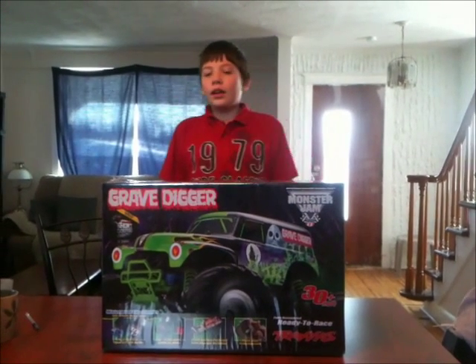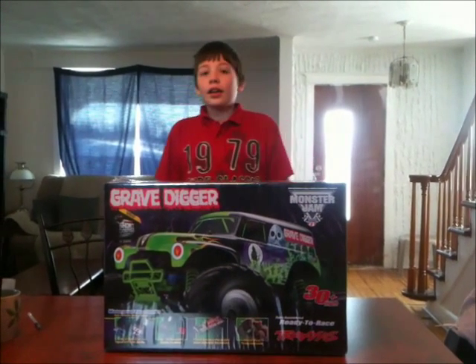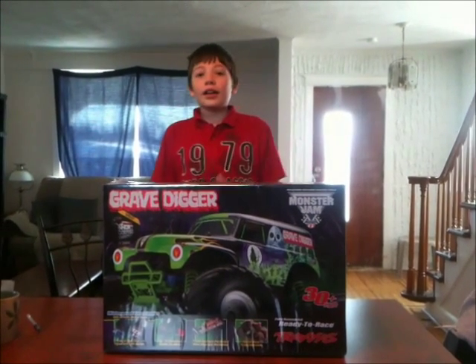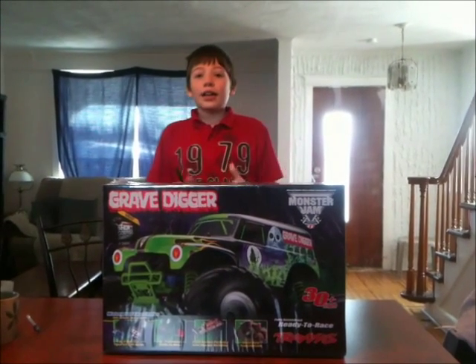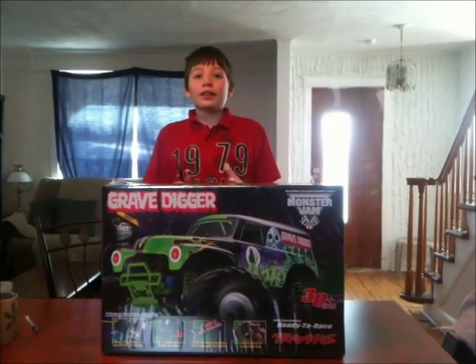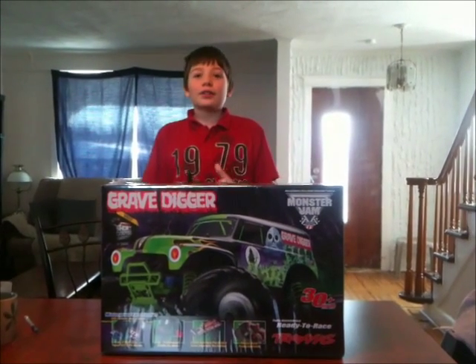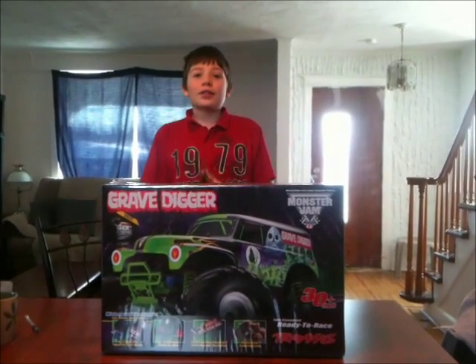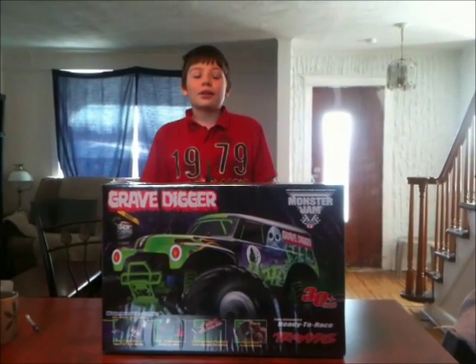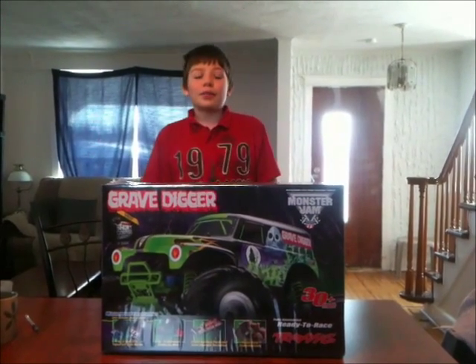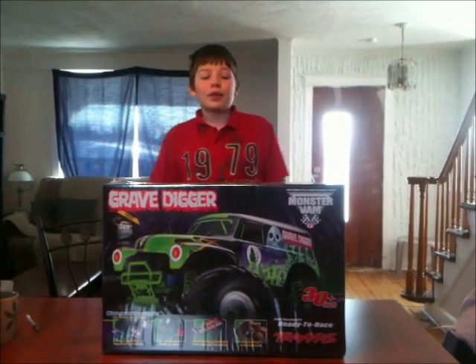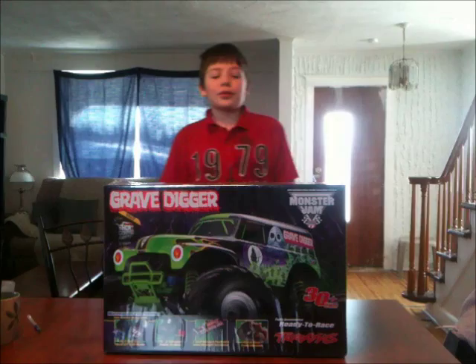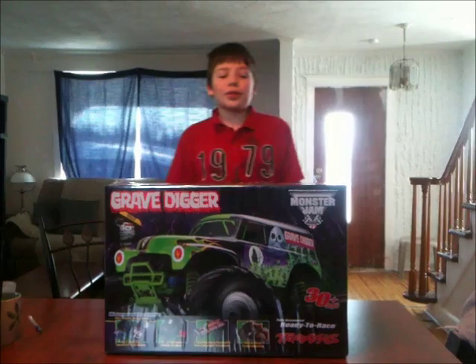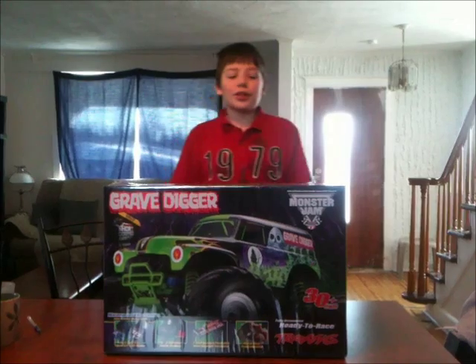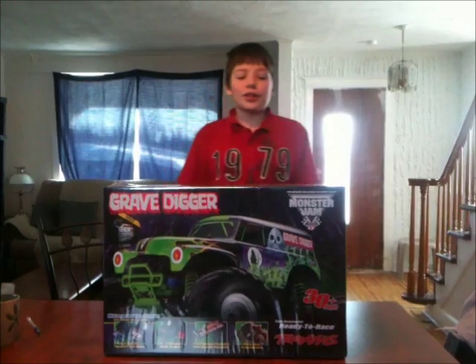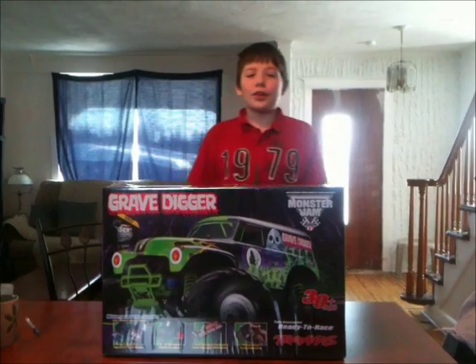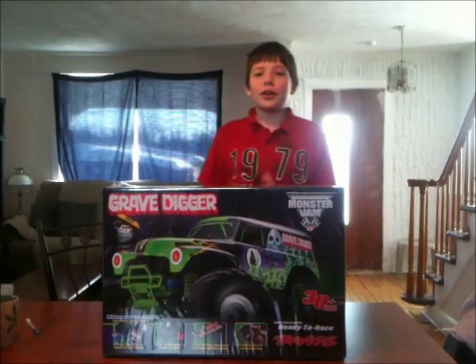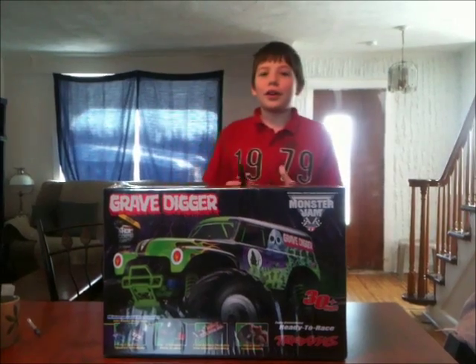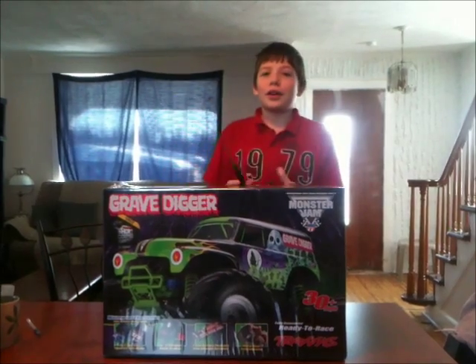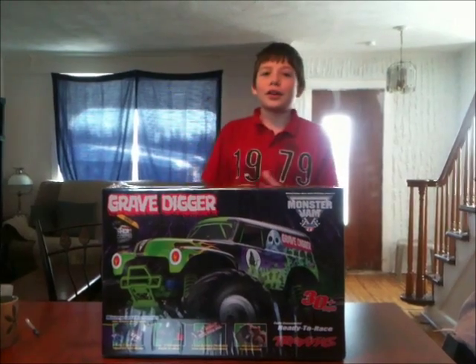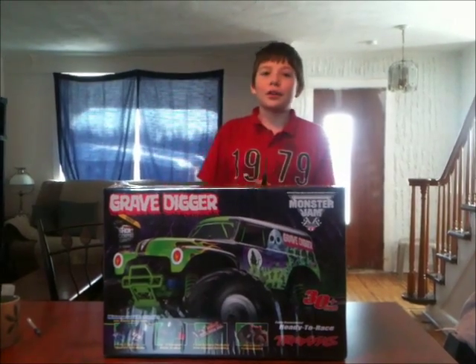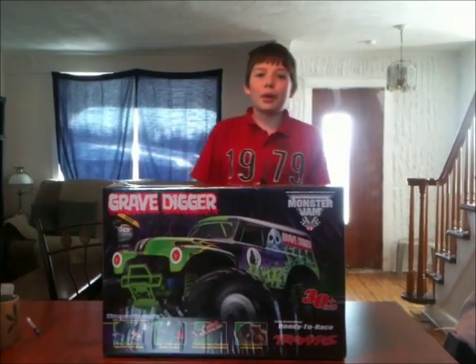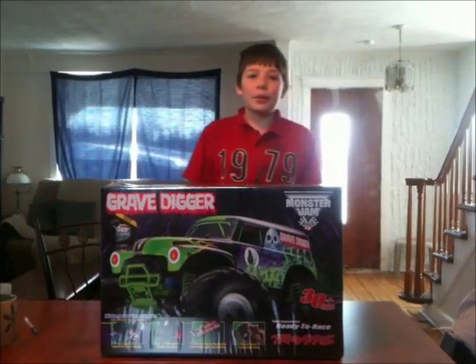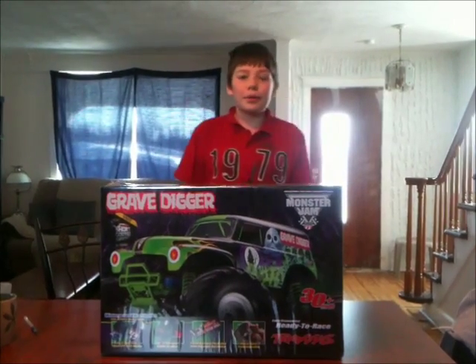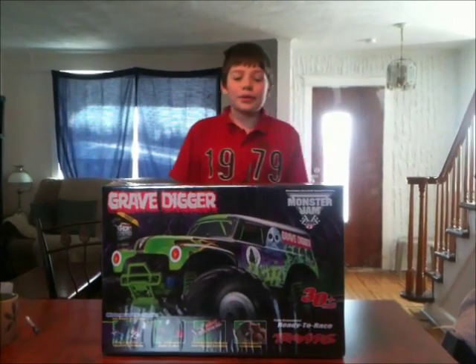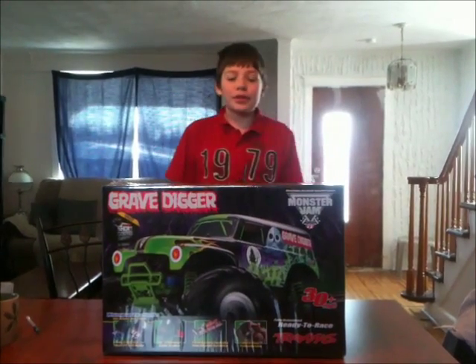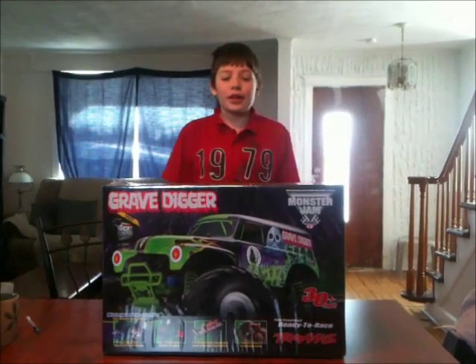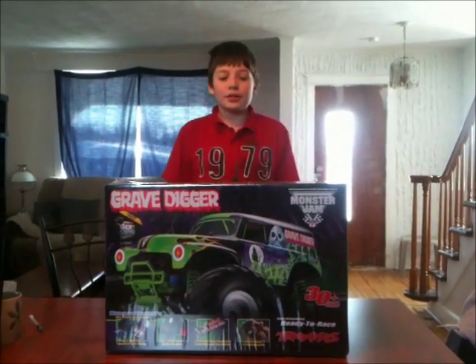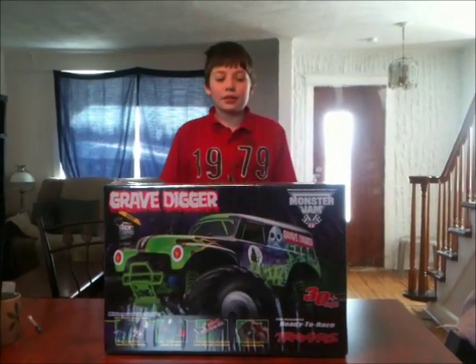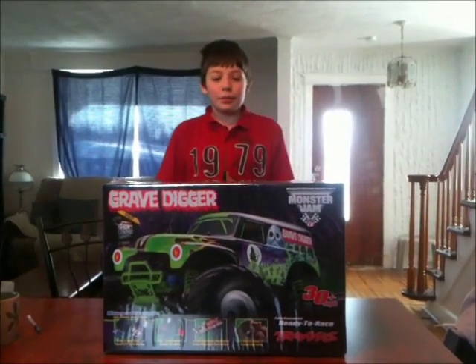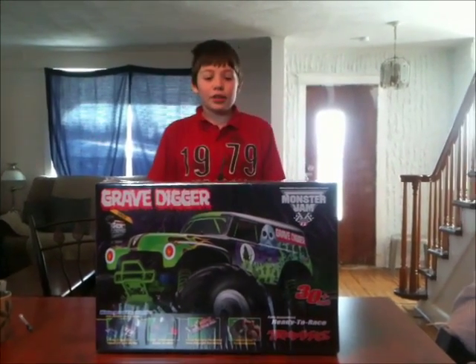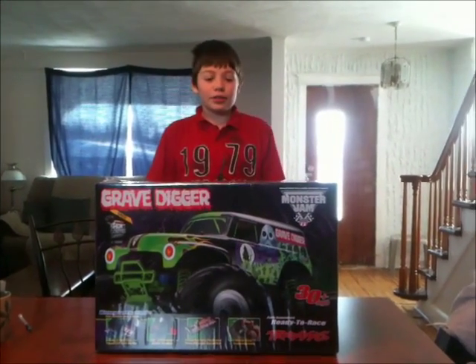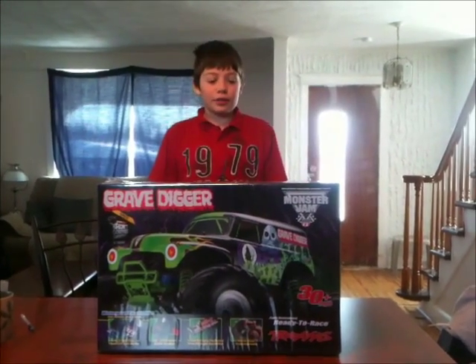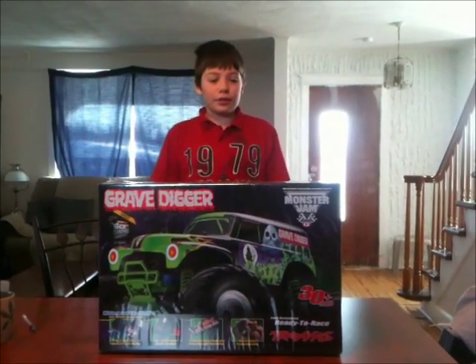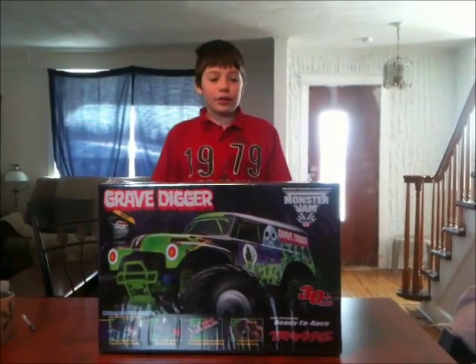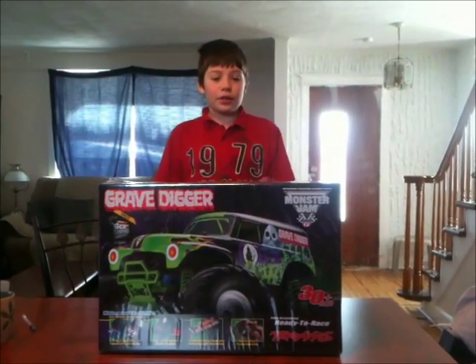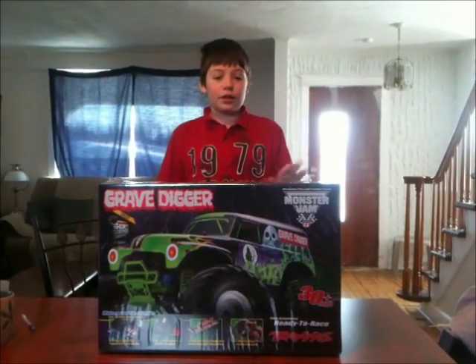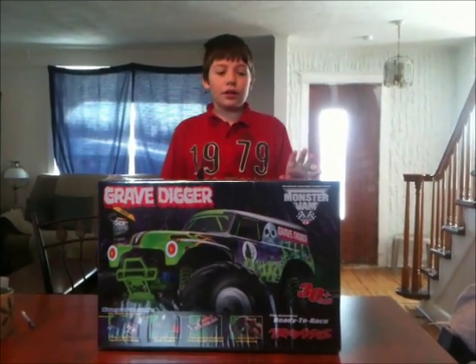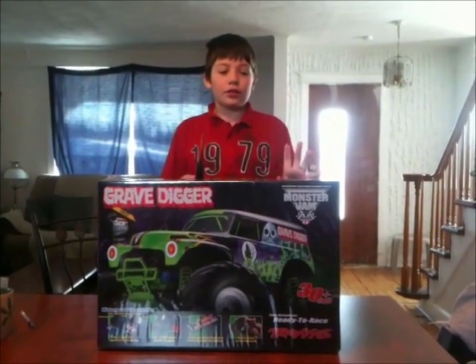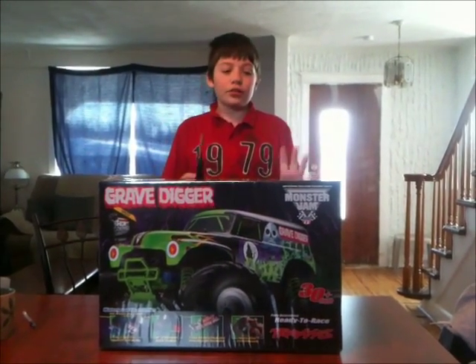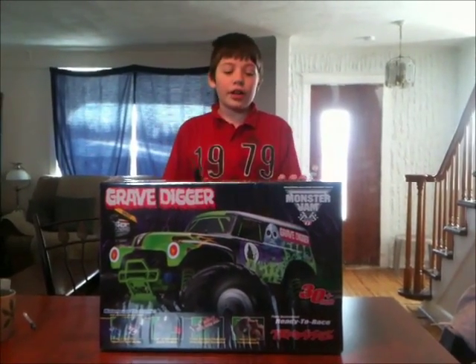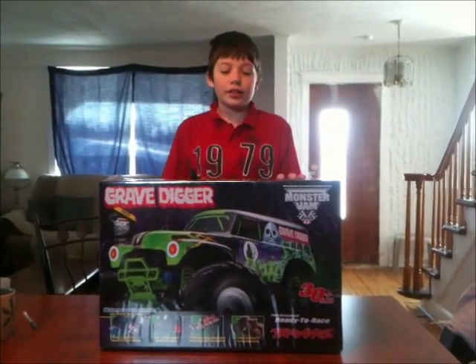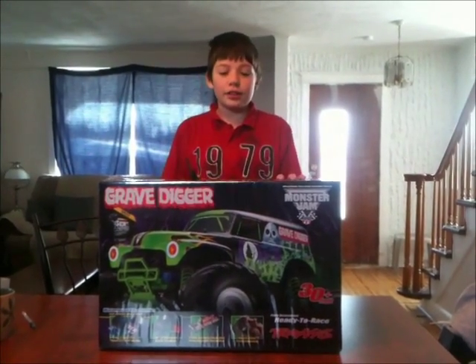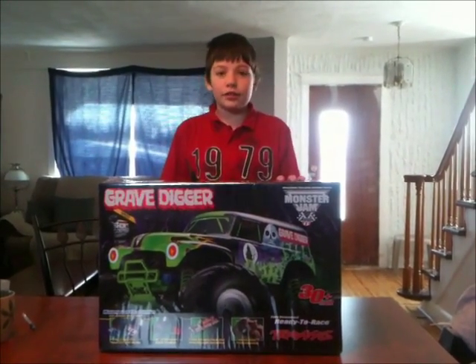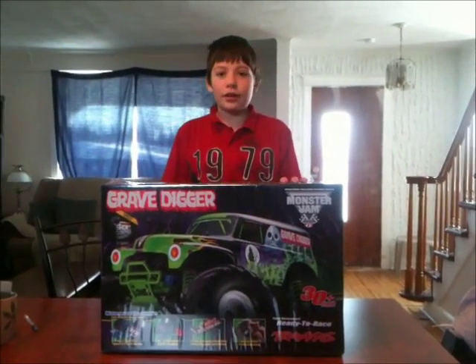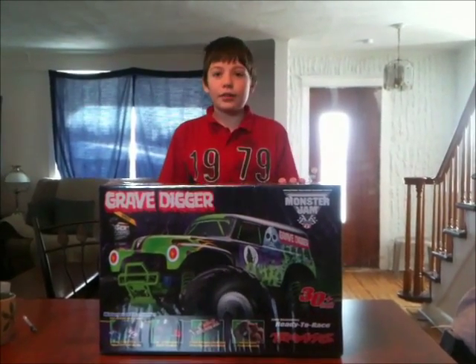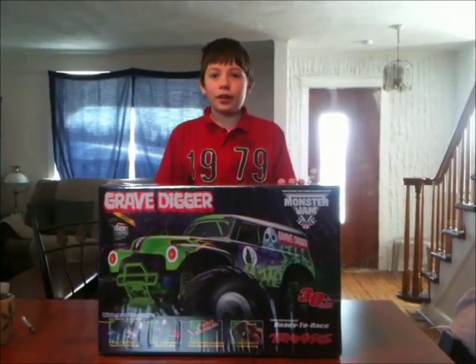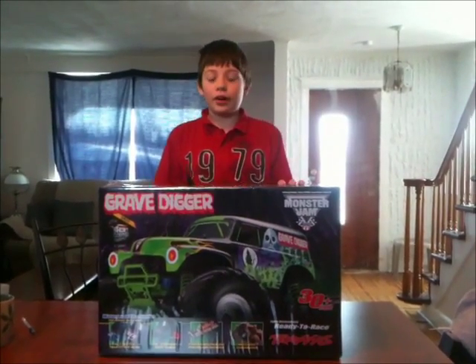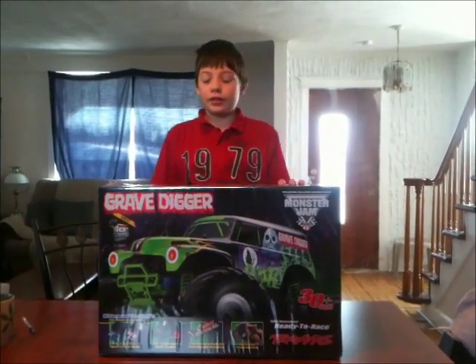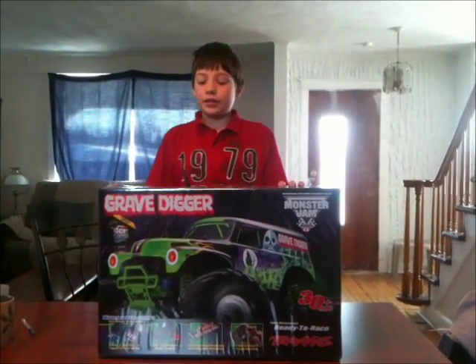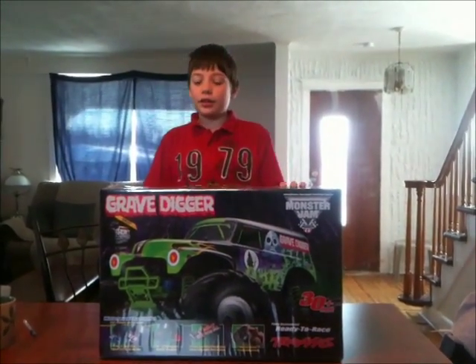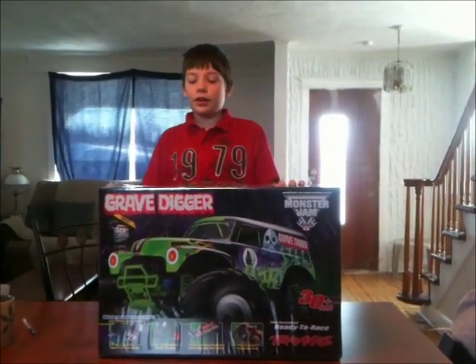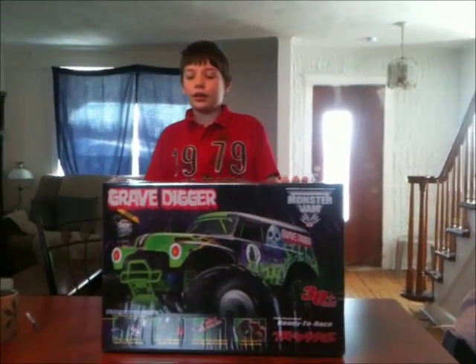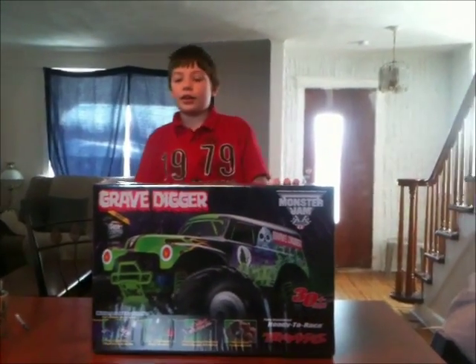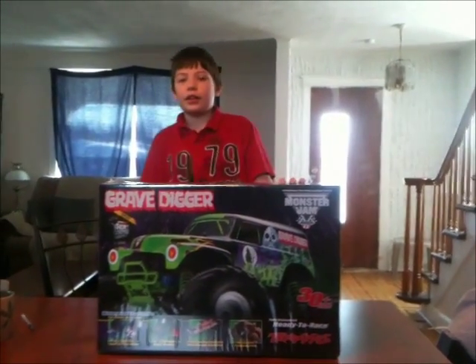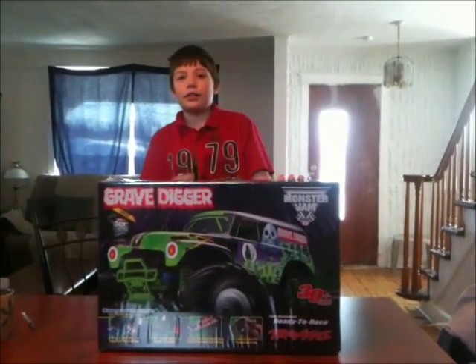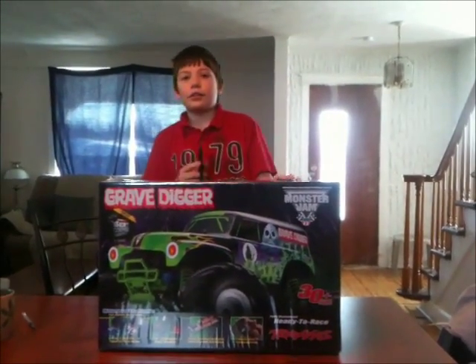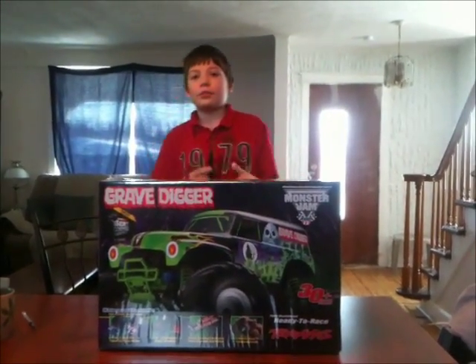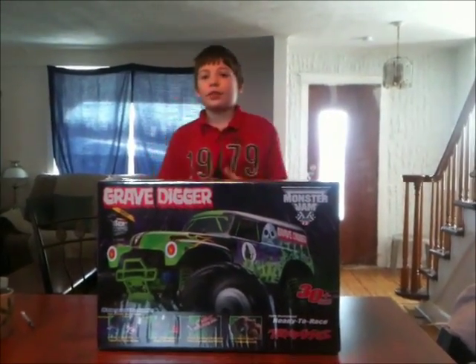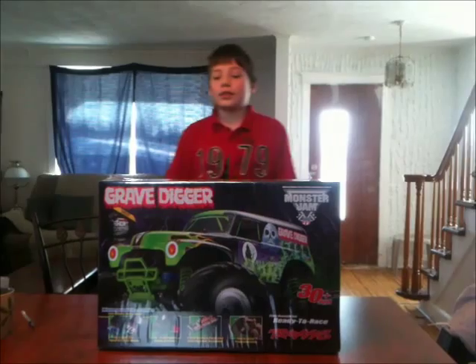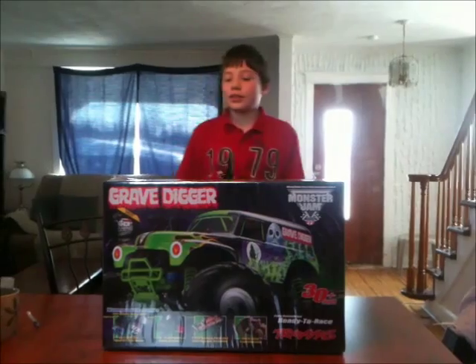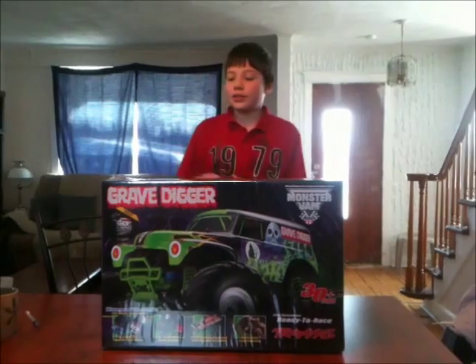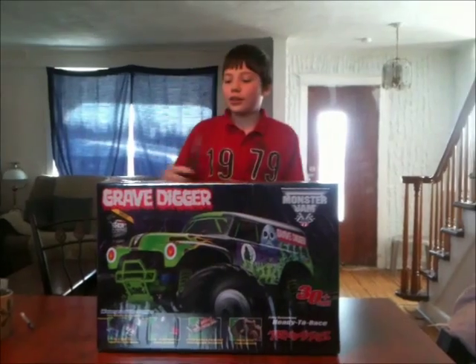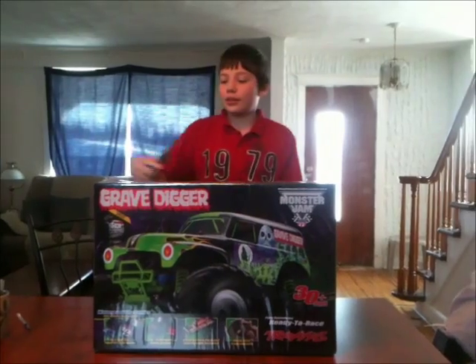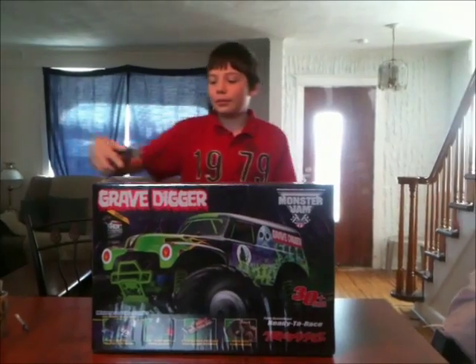Hey guys, what's up? CamerTex here, and I promised you guys in the unboxing of the Trax it's great to see her. Let's get started.